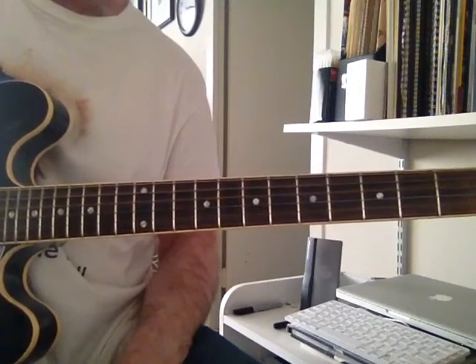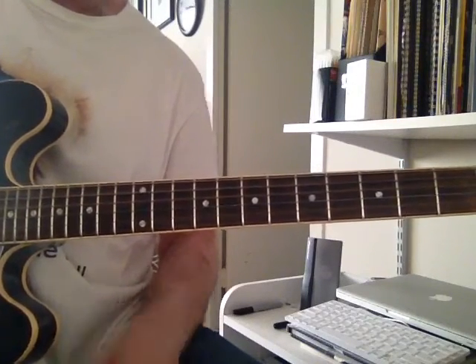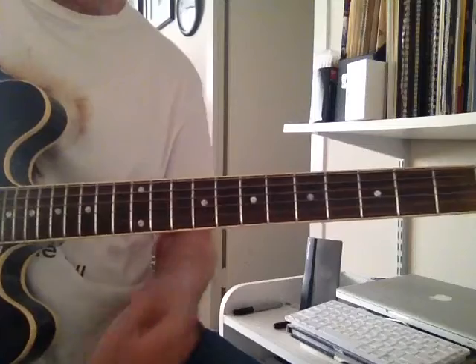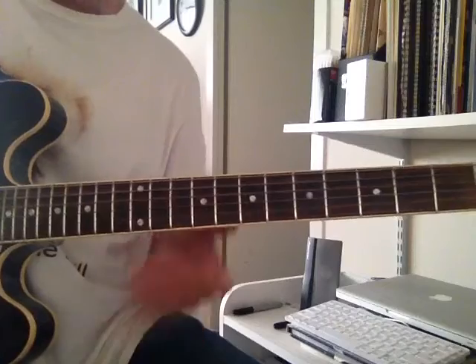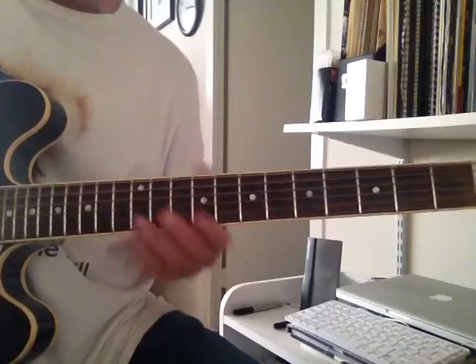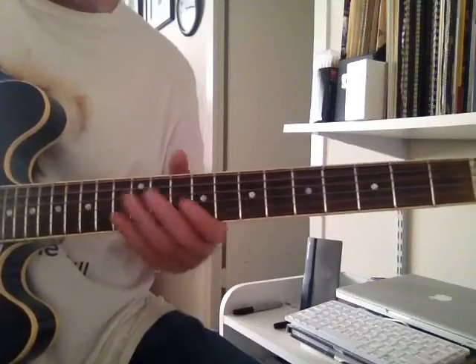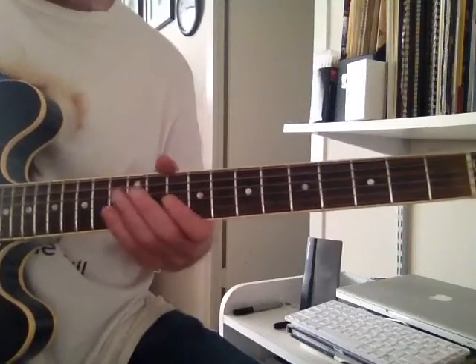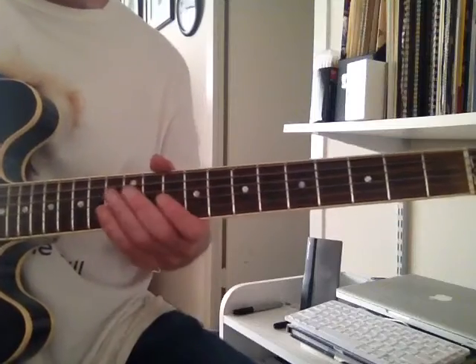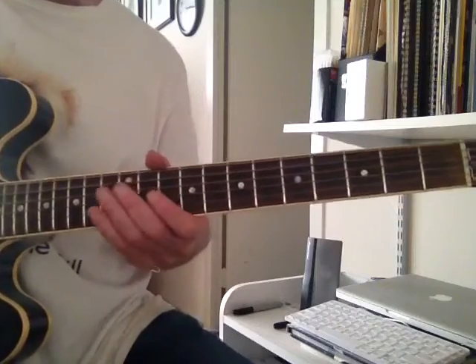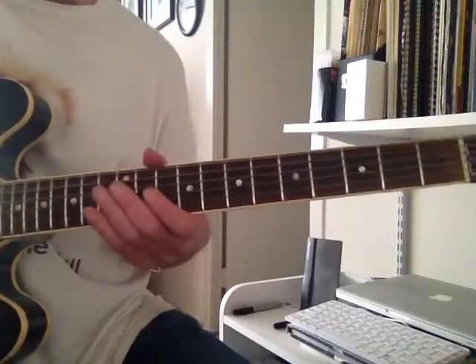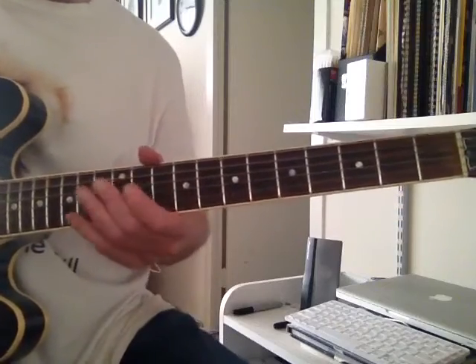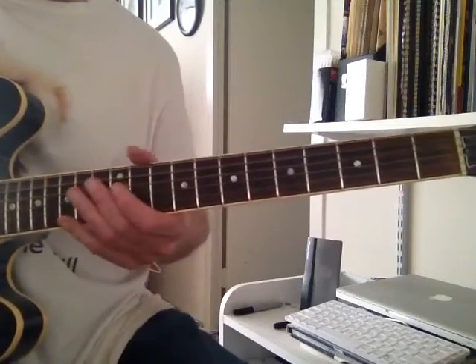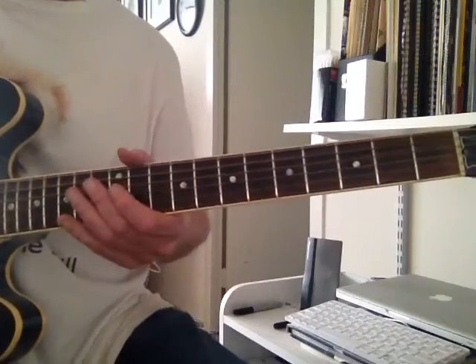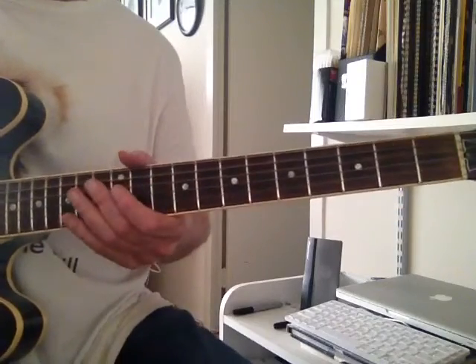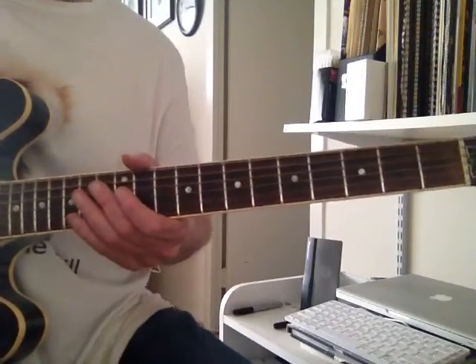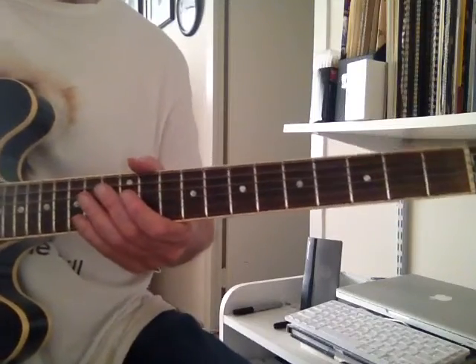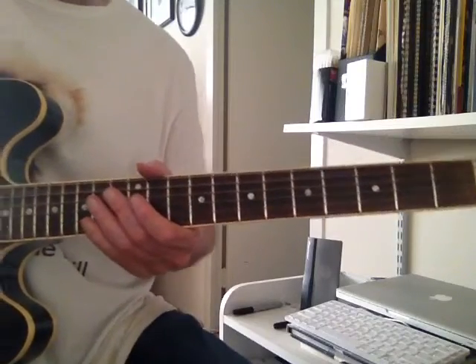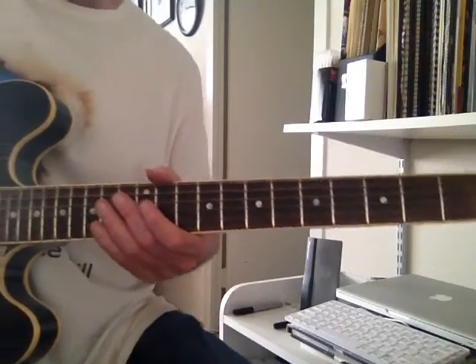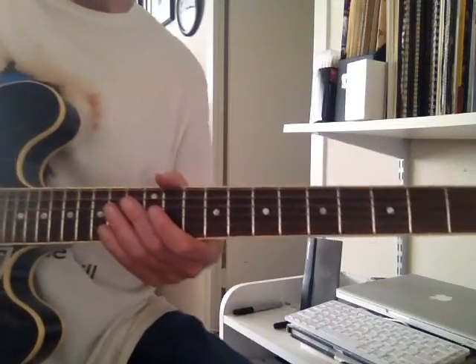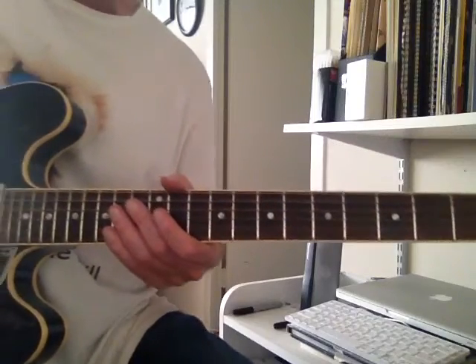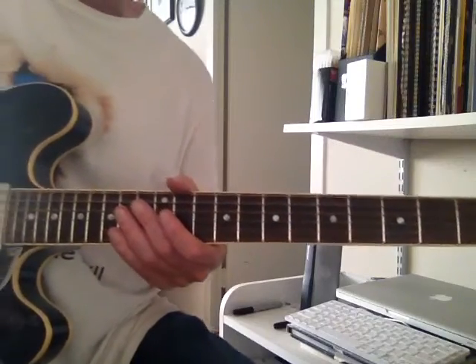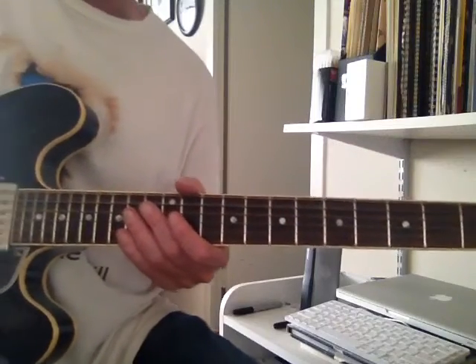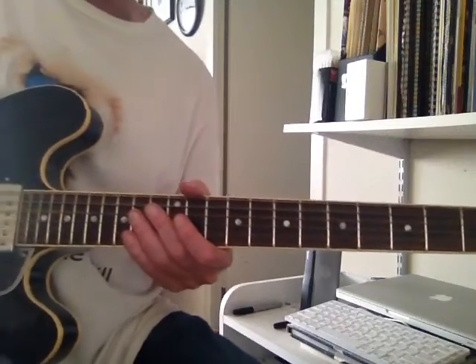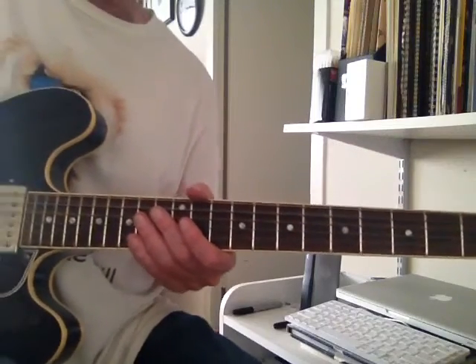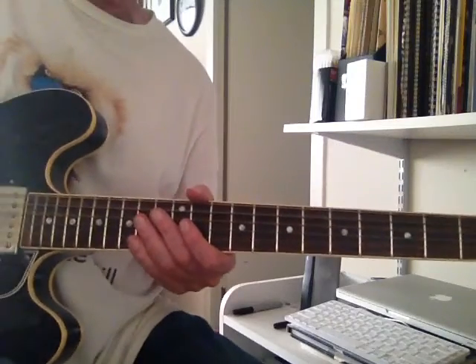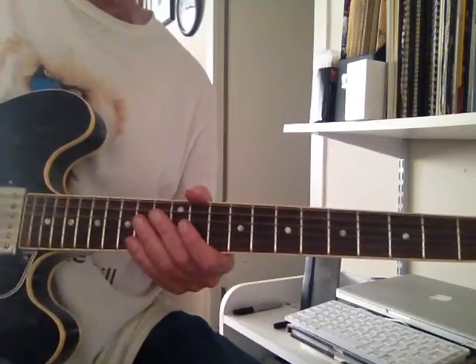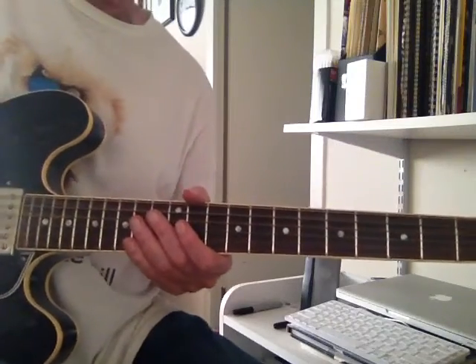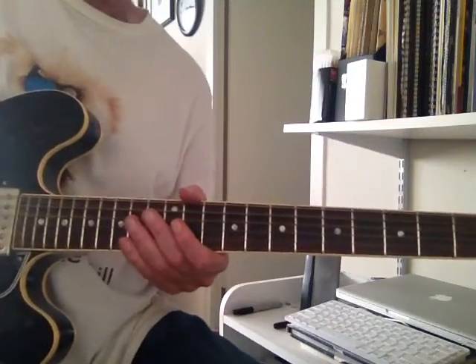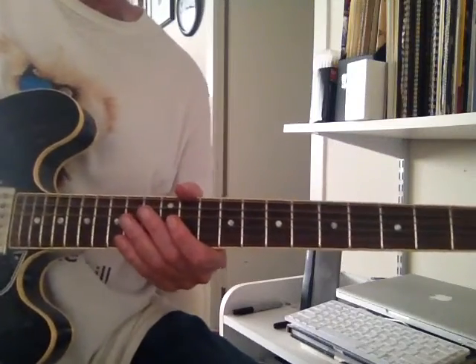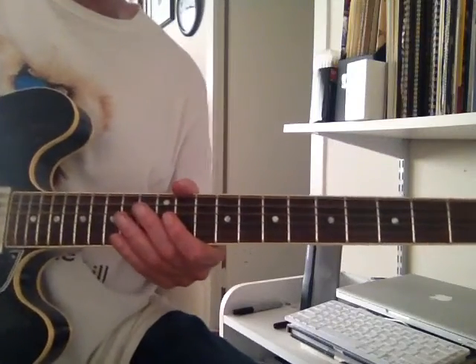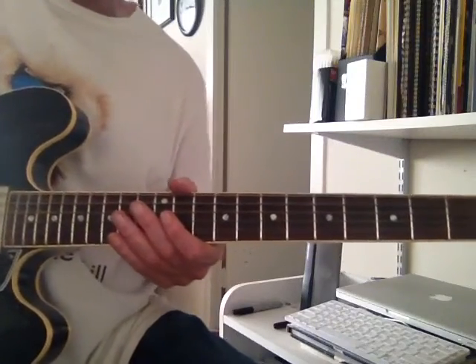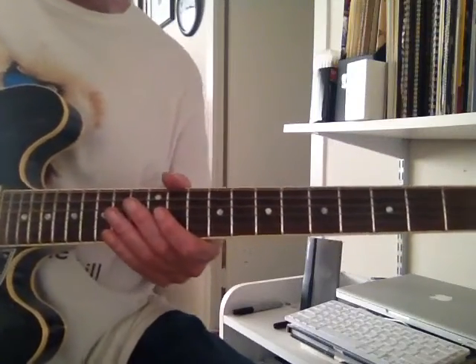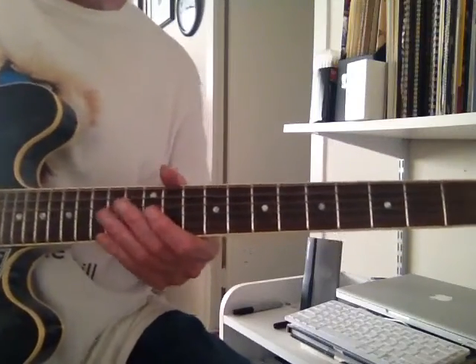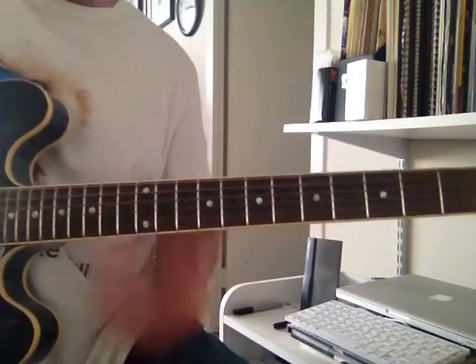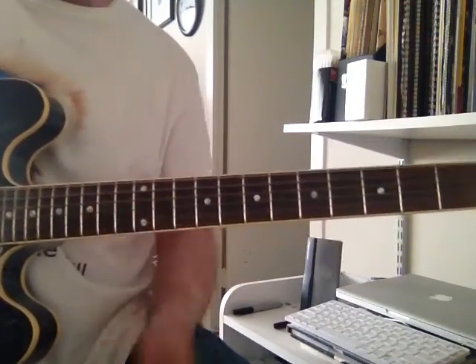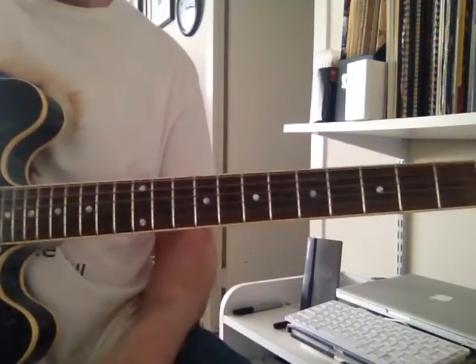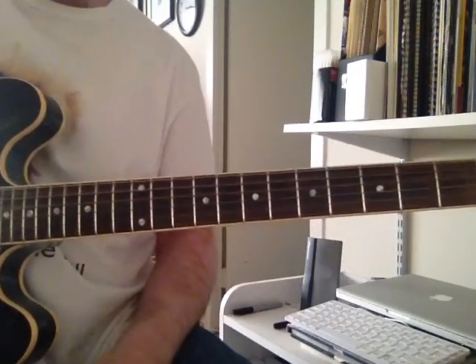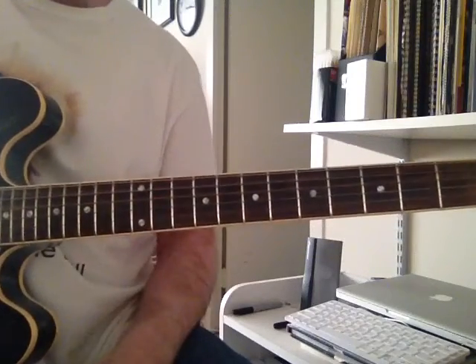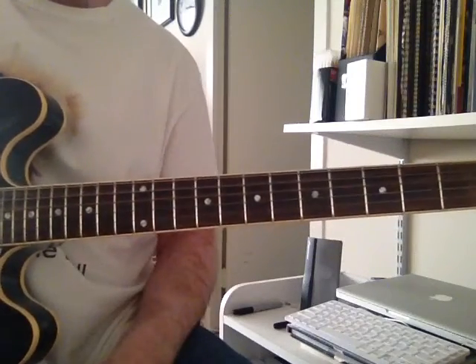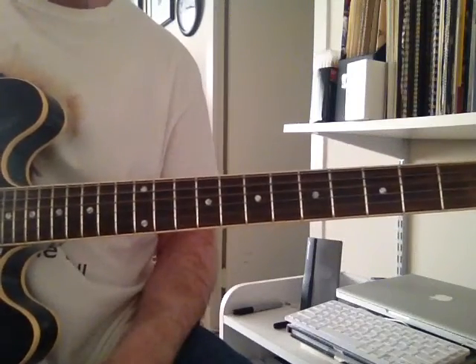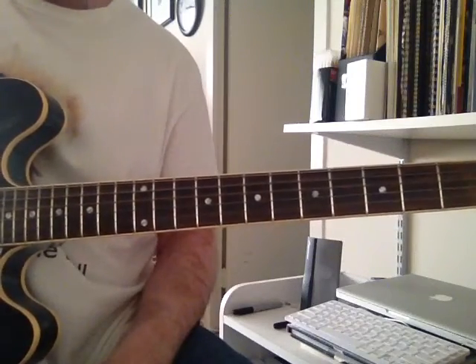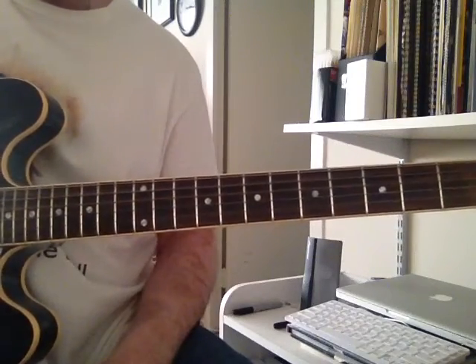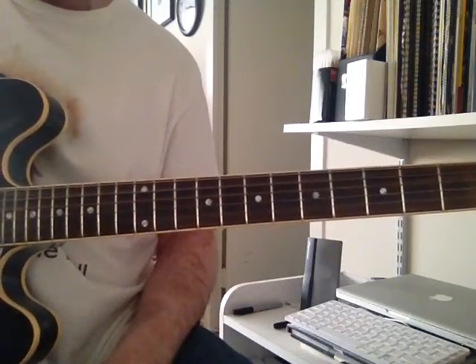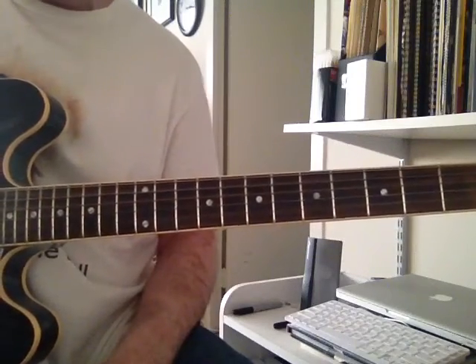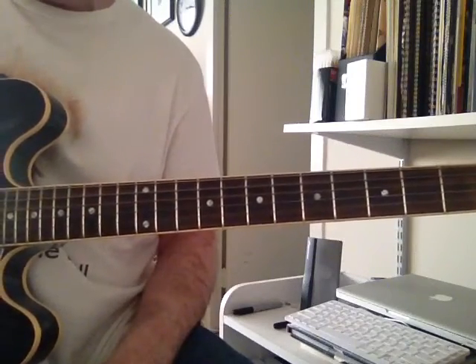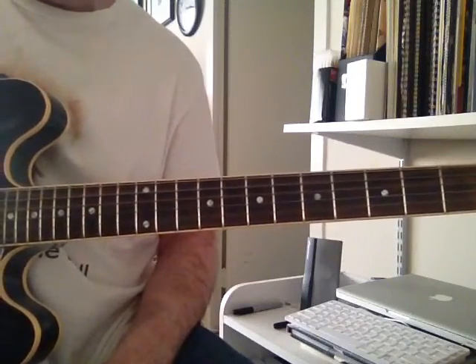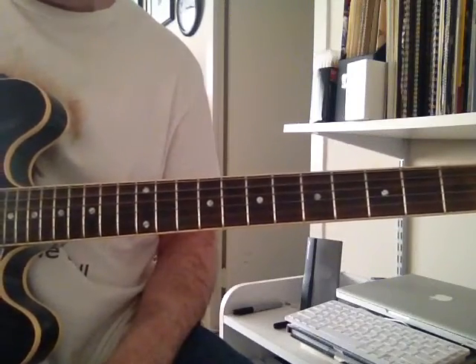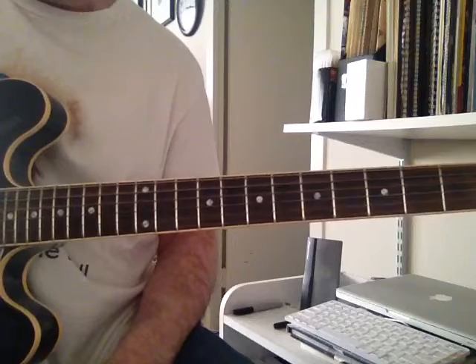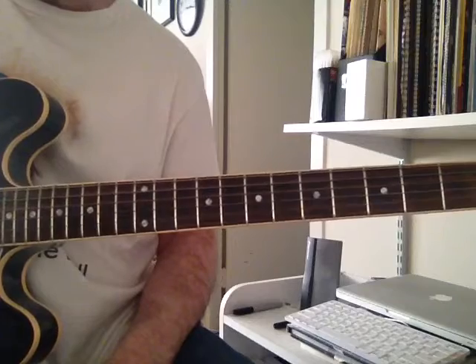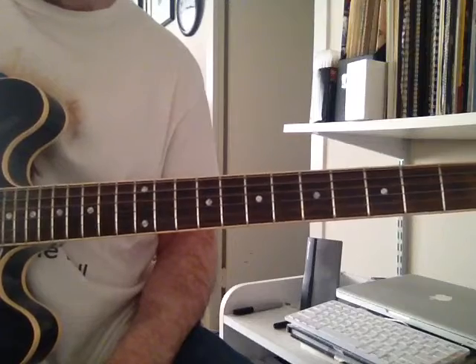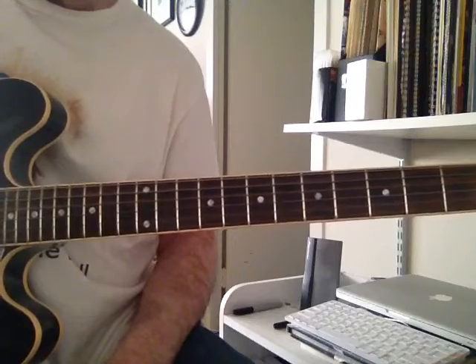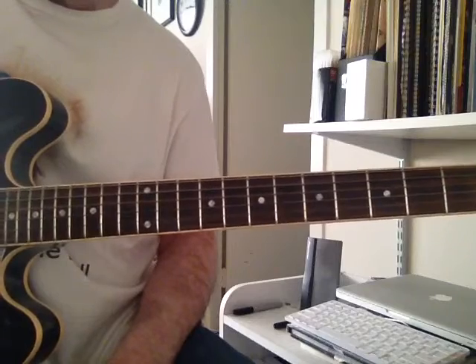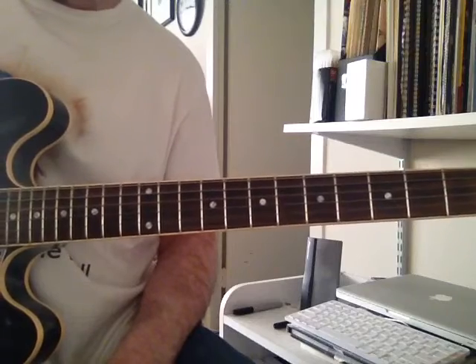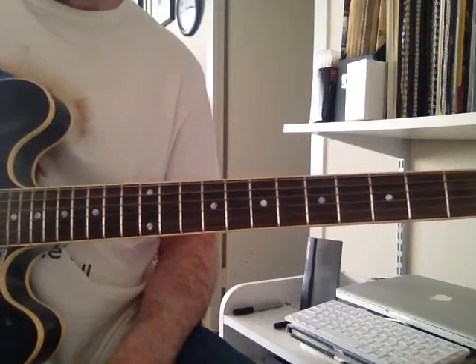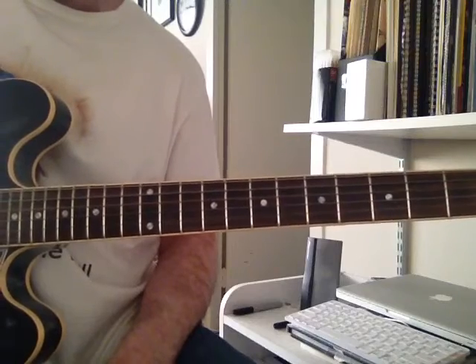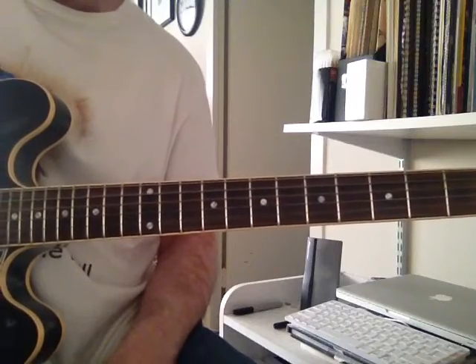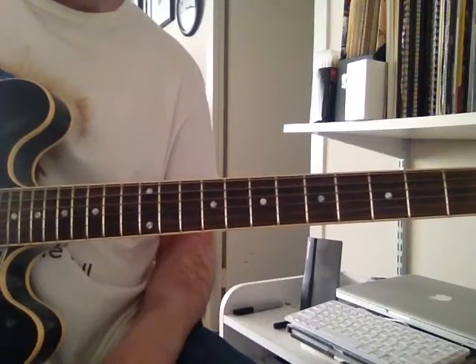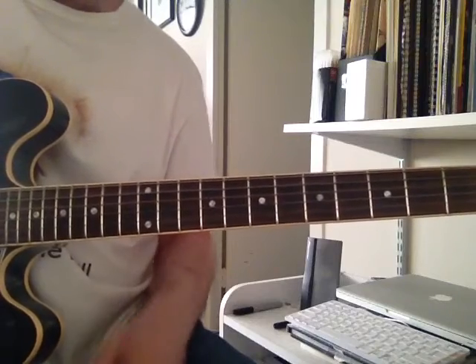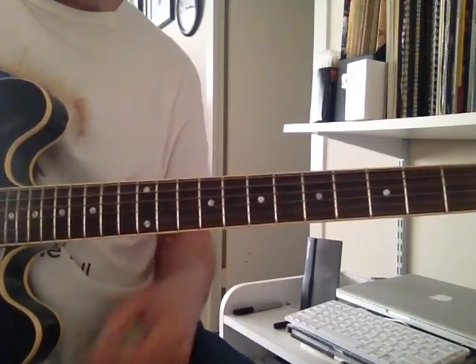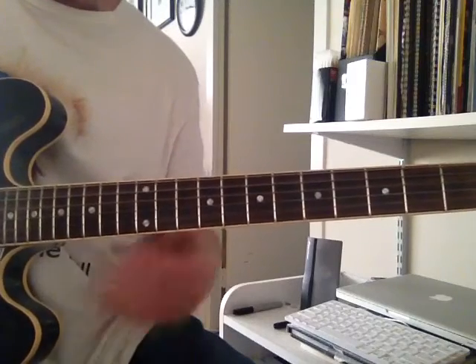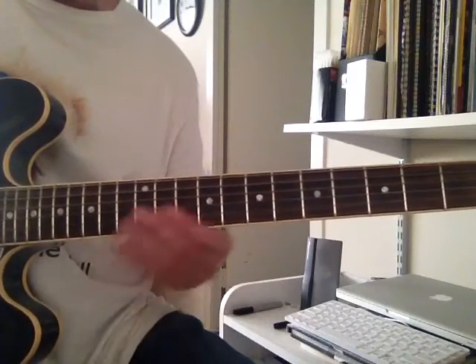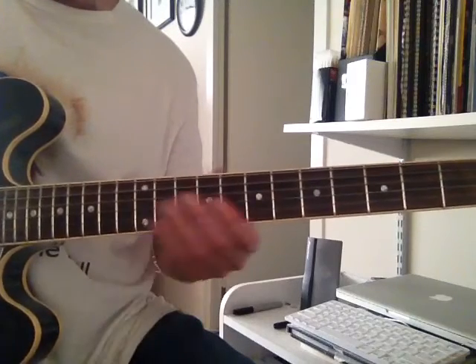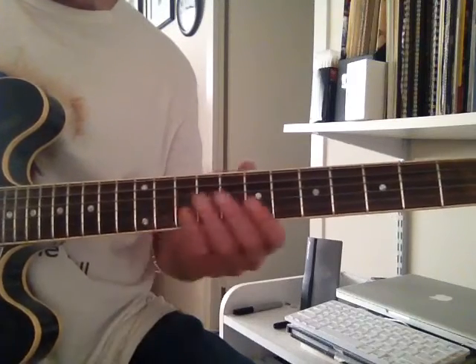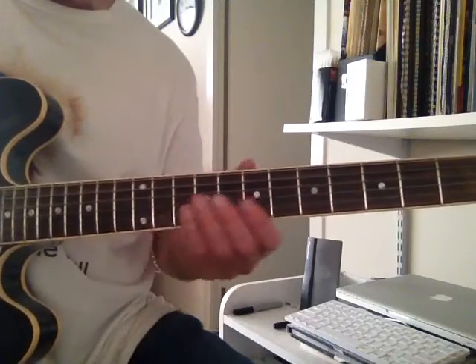That is, if I isolate it, you can get the articulation better and so forth. So let's go through the chords first.